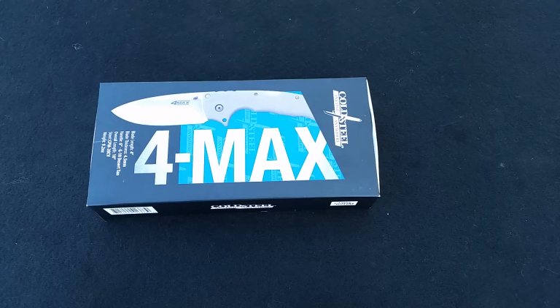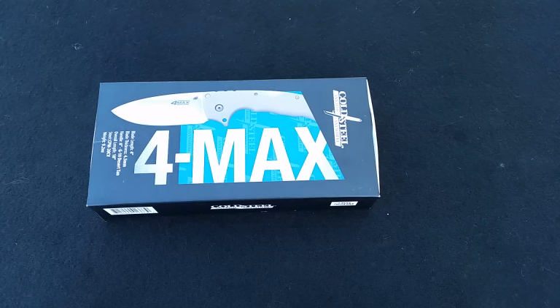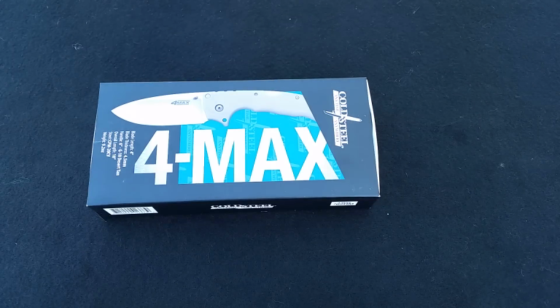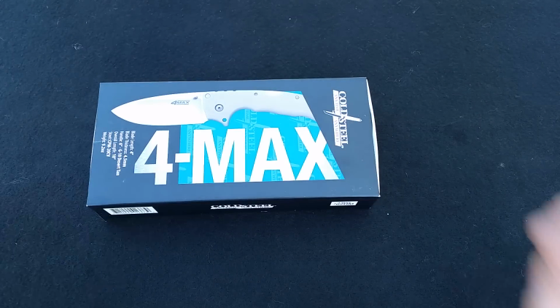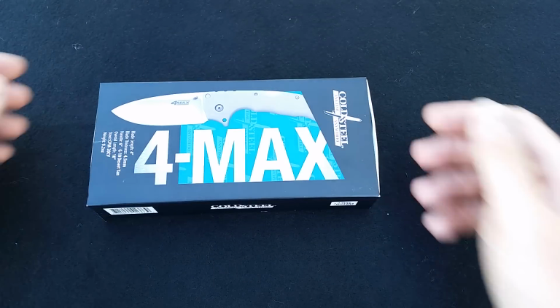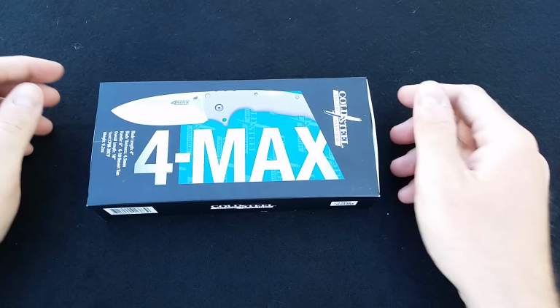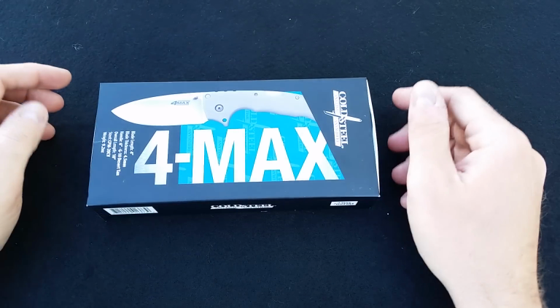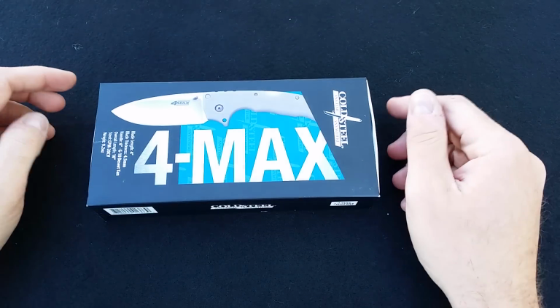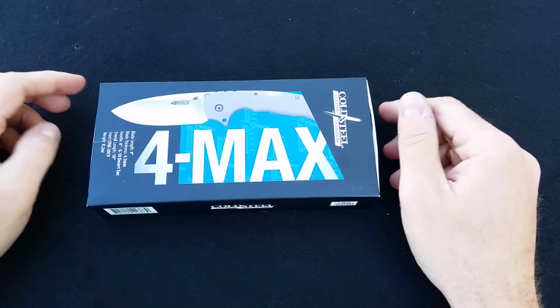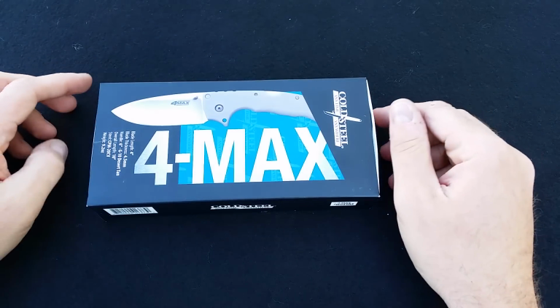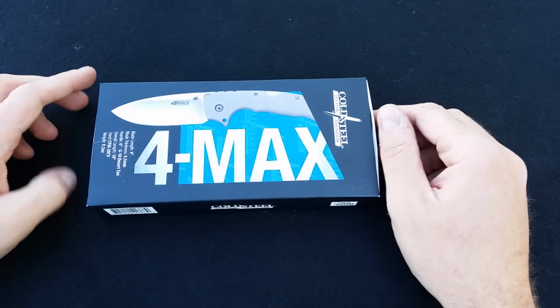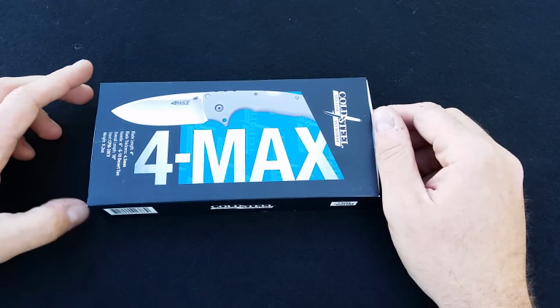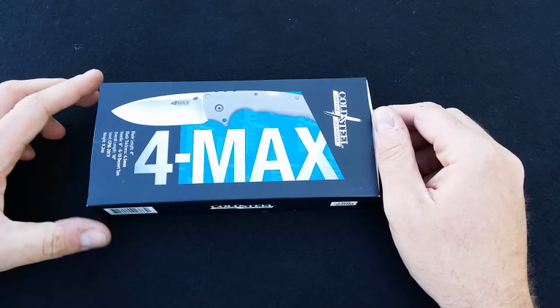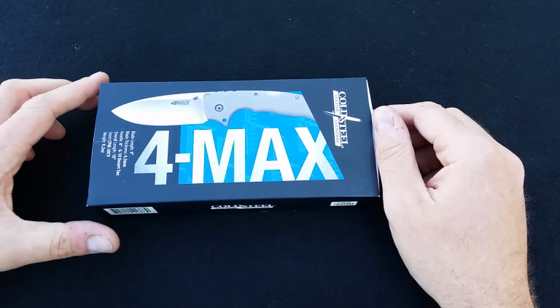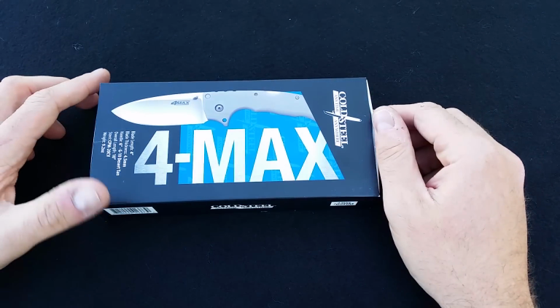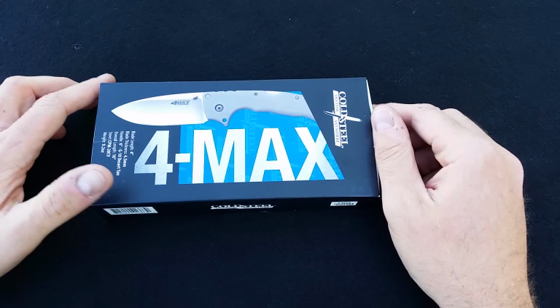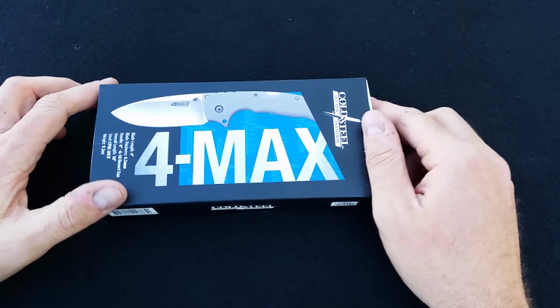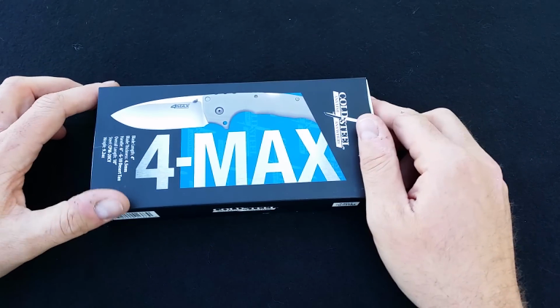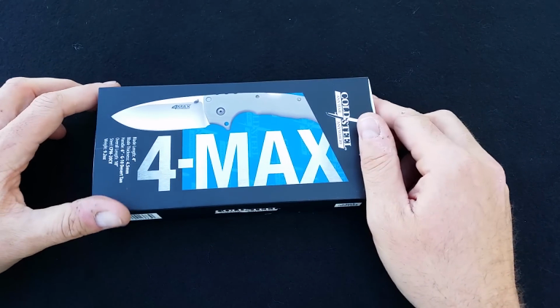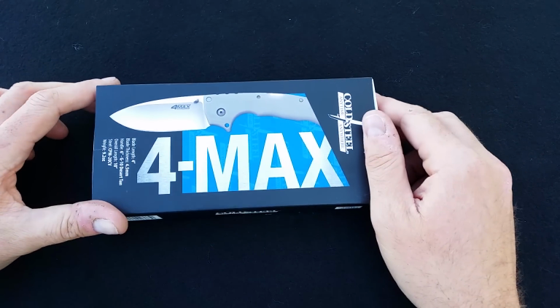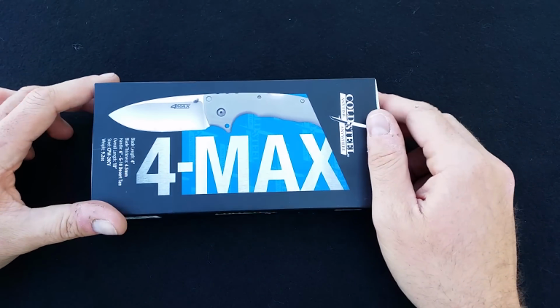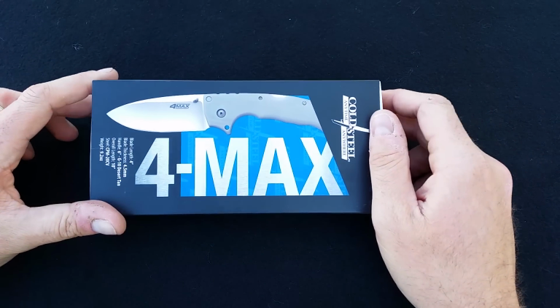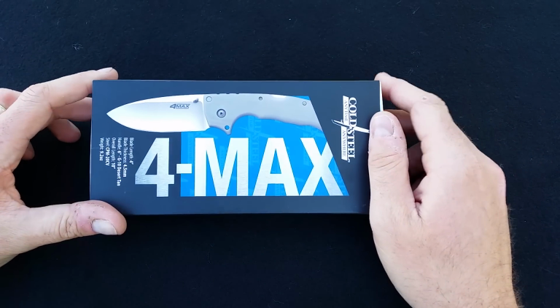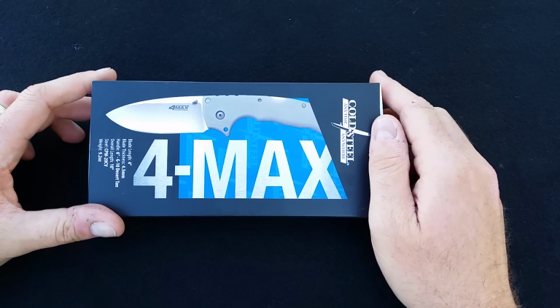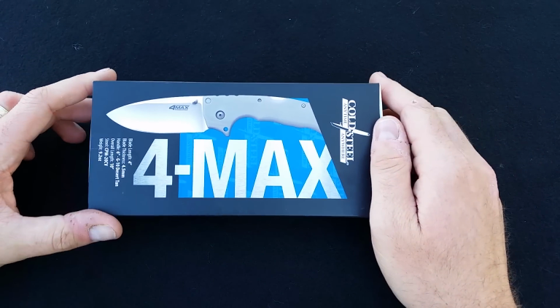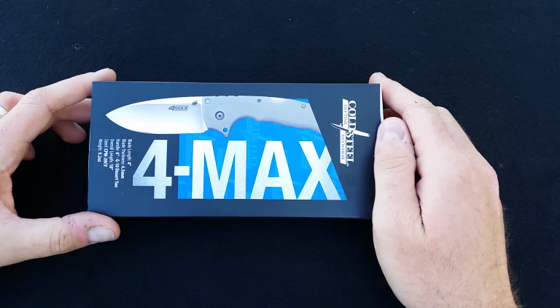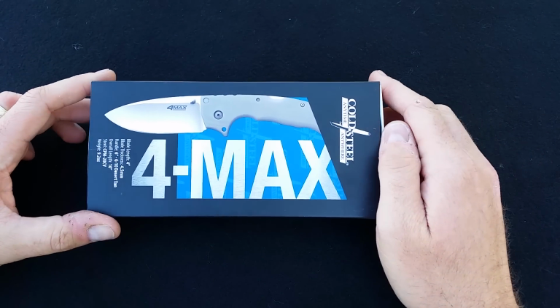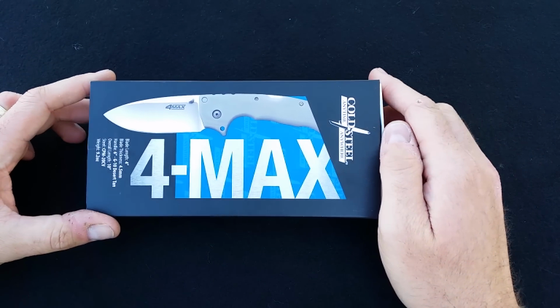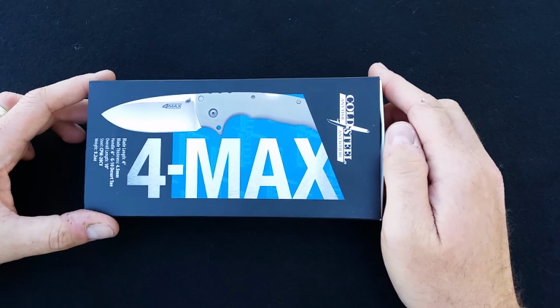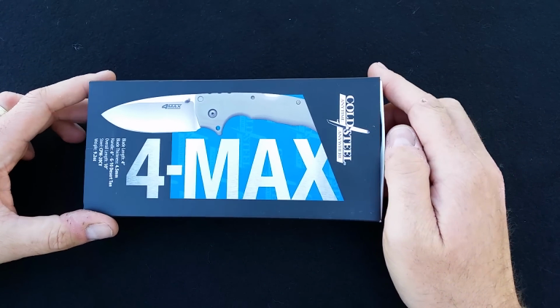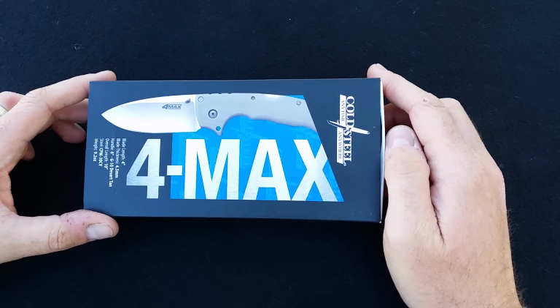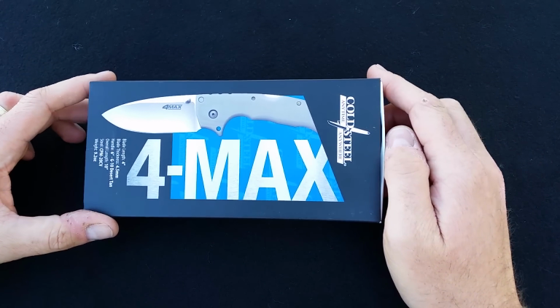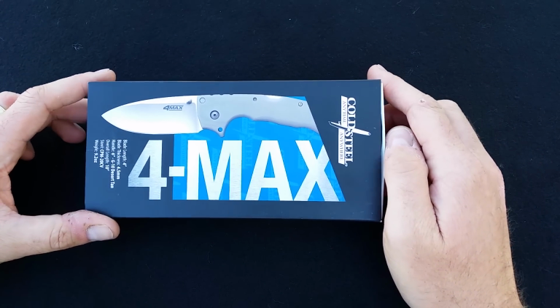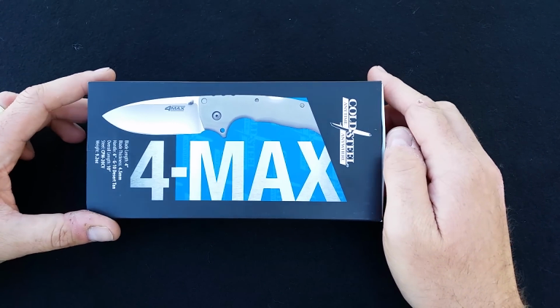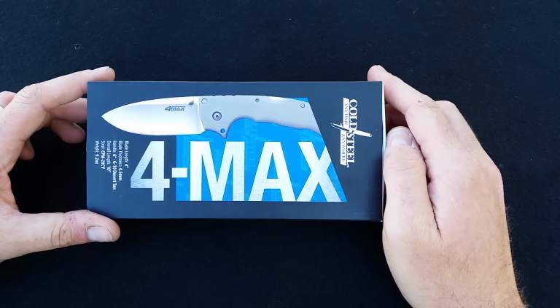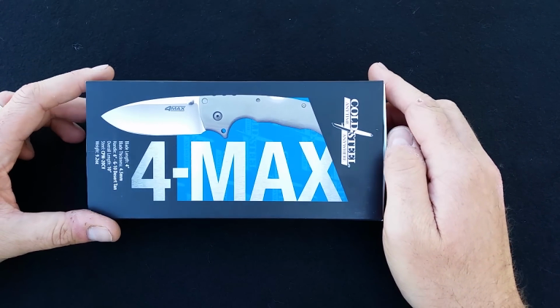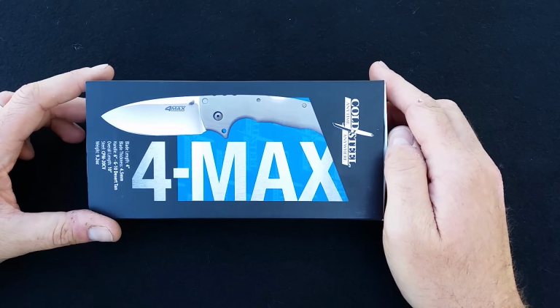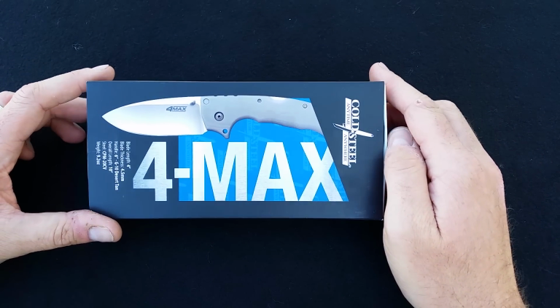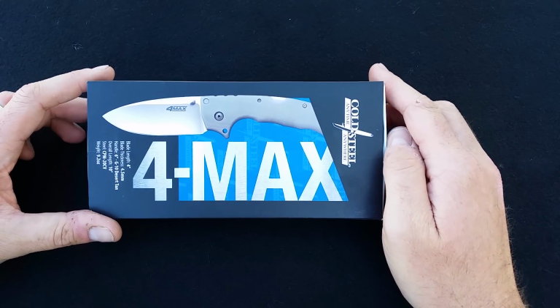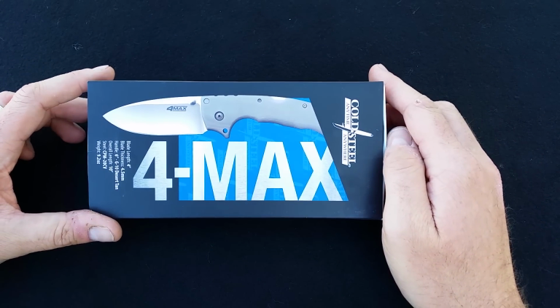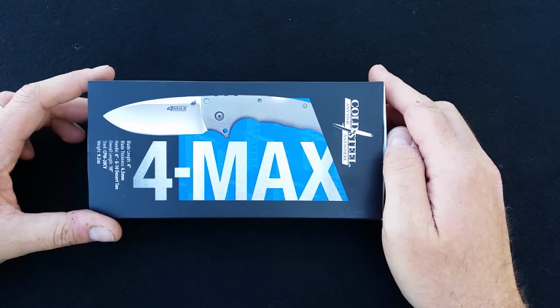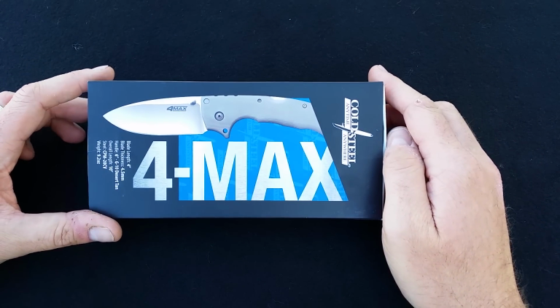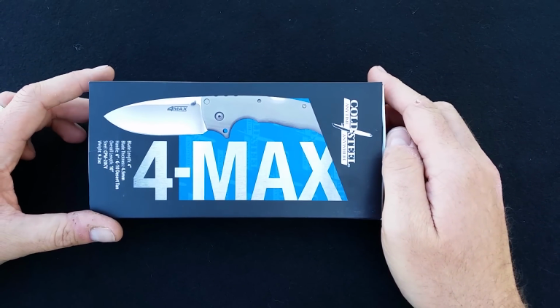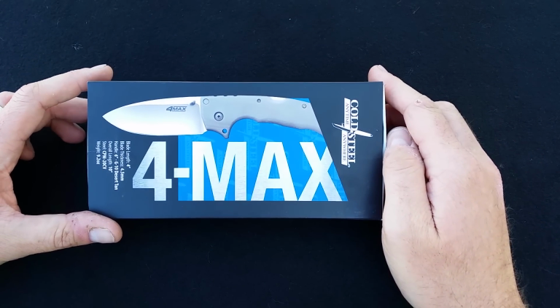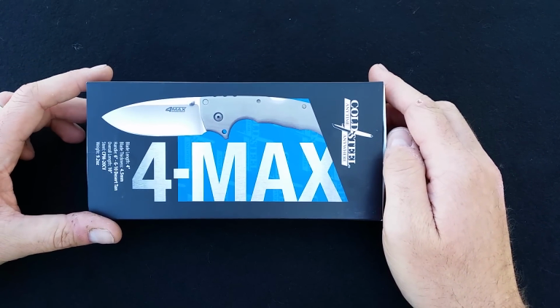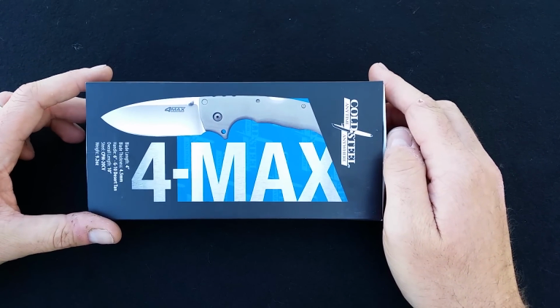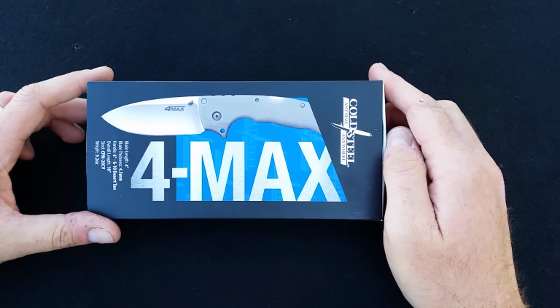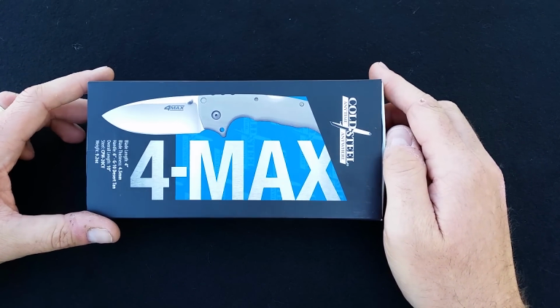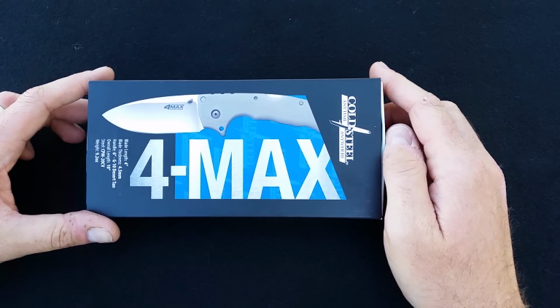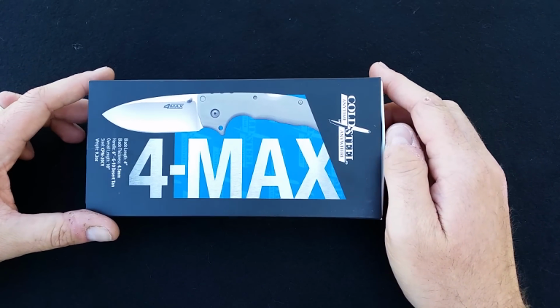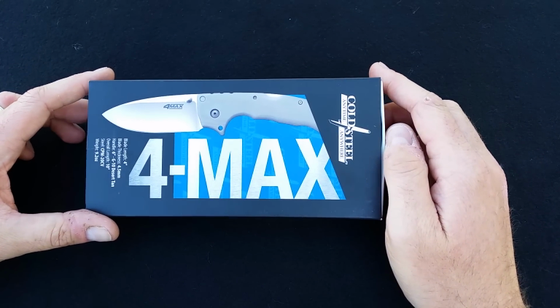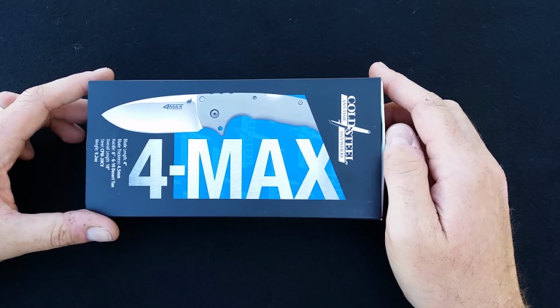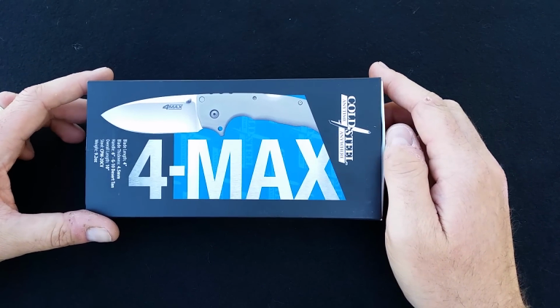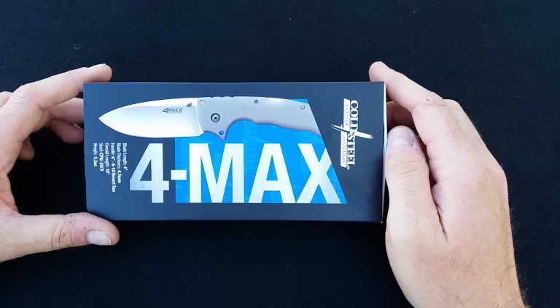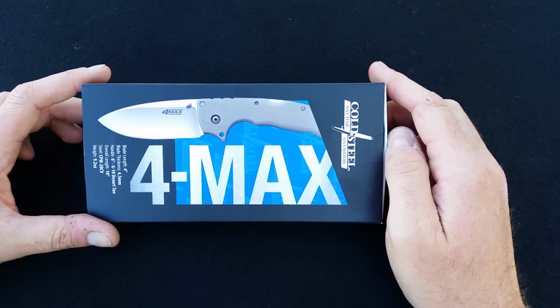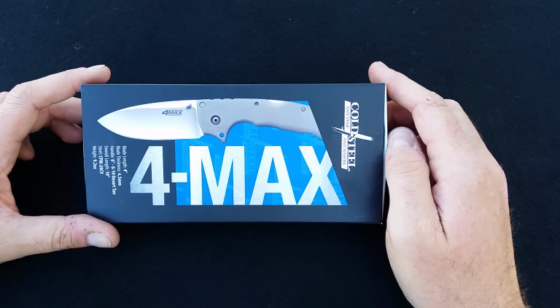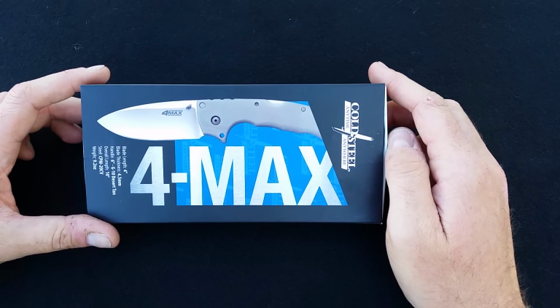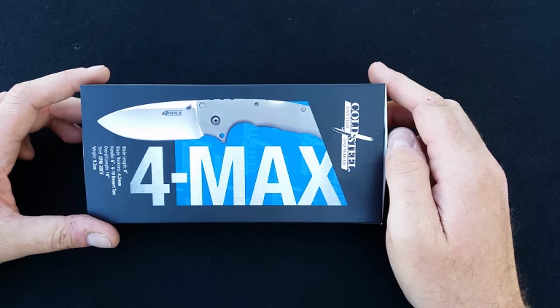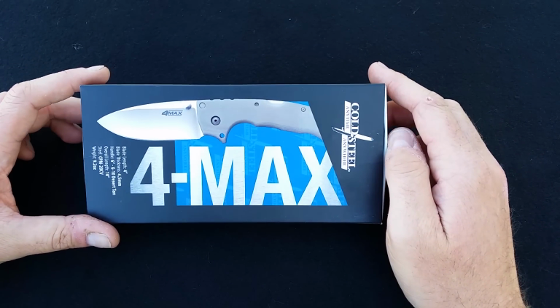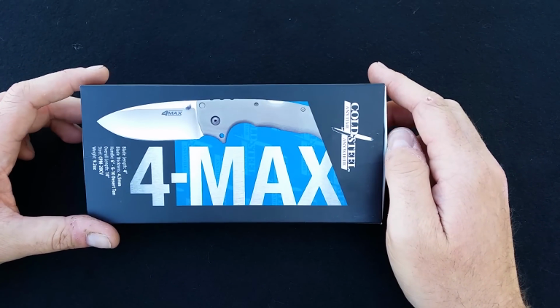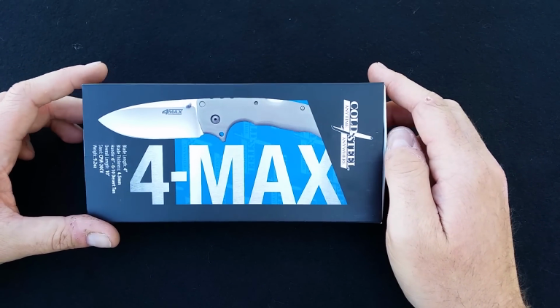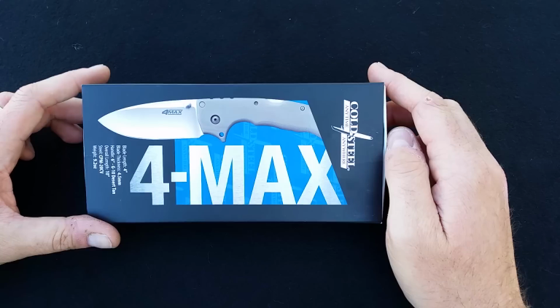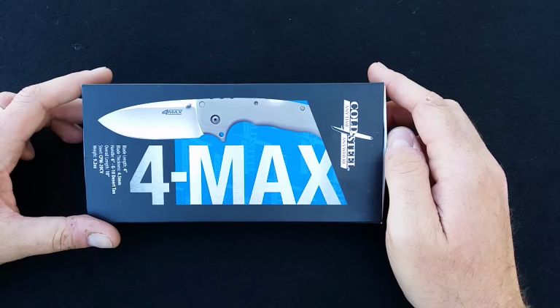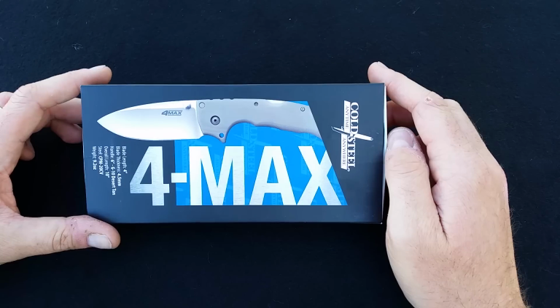Hey guys, what's going on? Carter here. Here is the long-awaited — or shortly awaited — unboxing of the Cold Steel 4 Max.